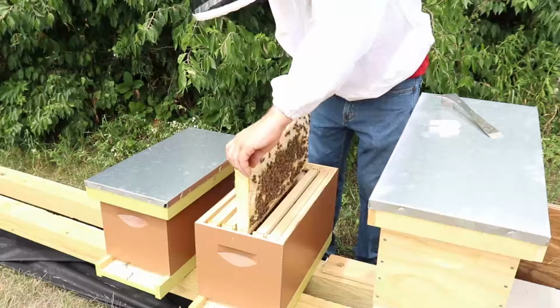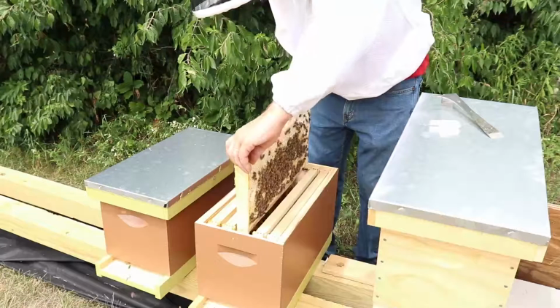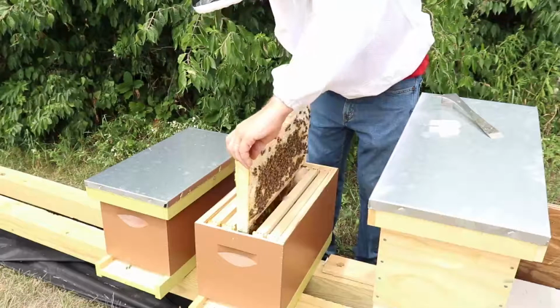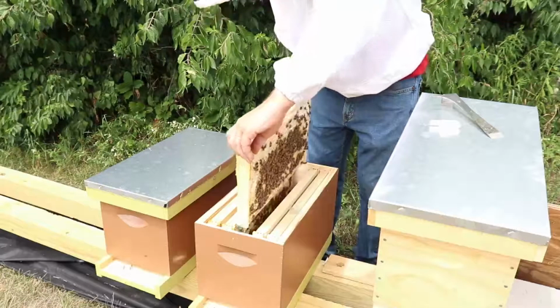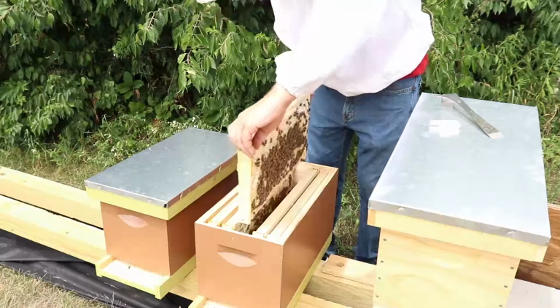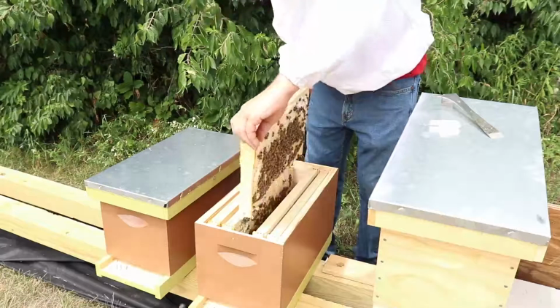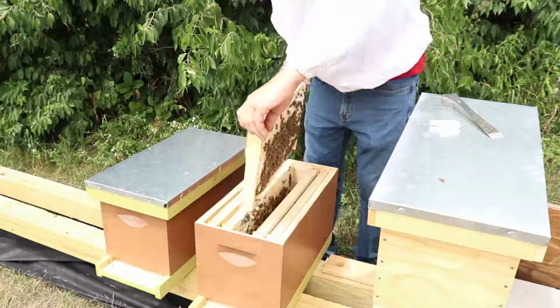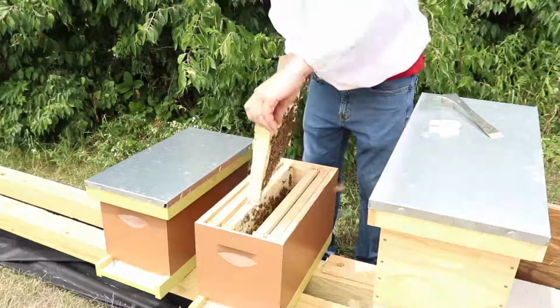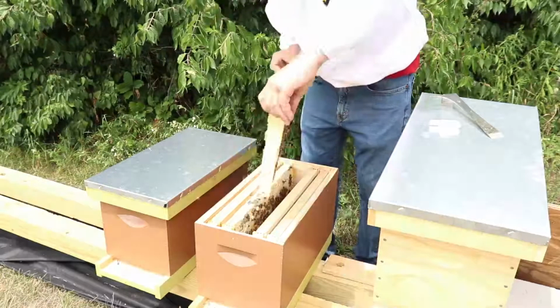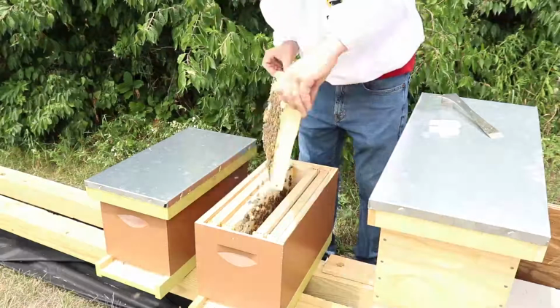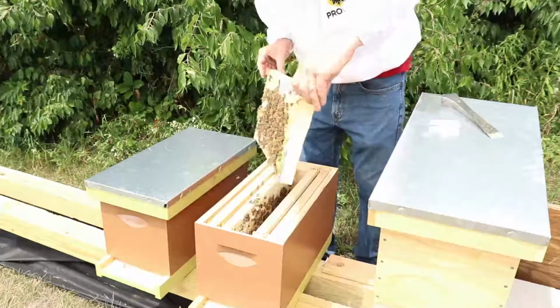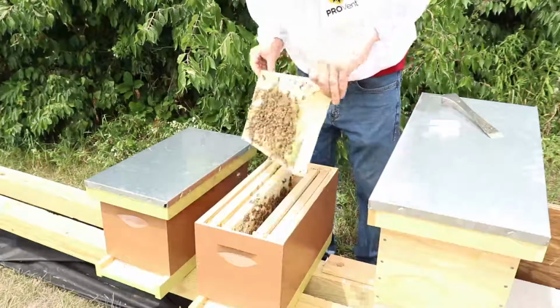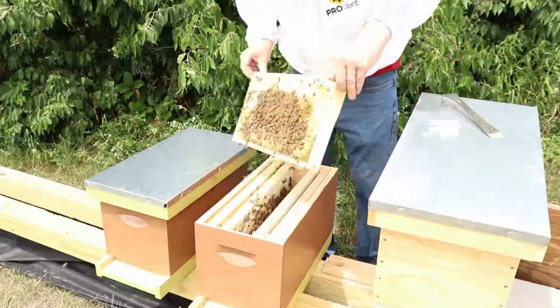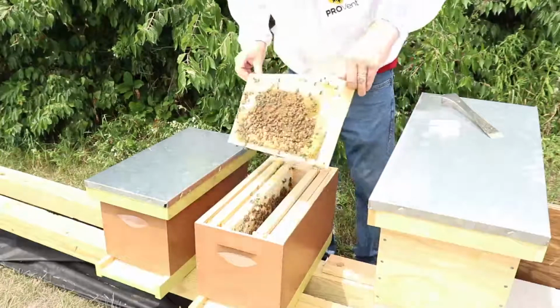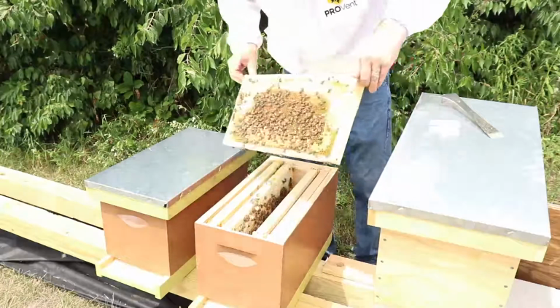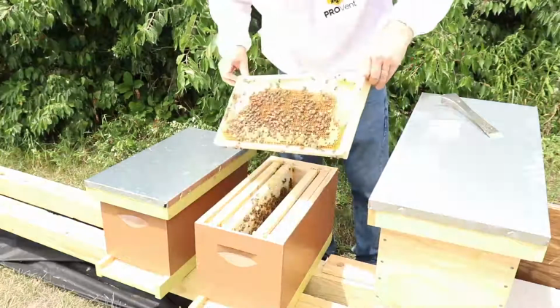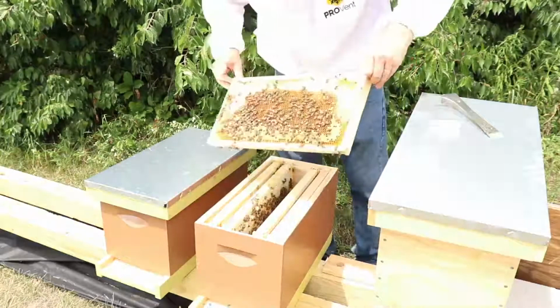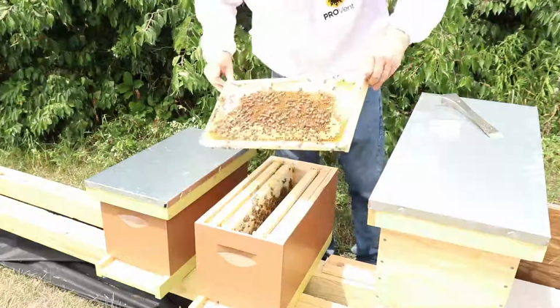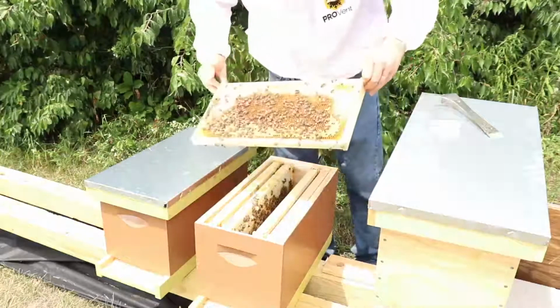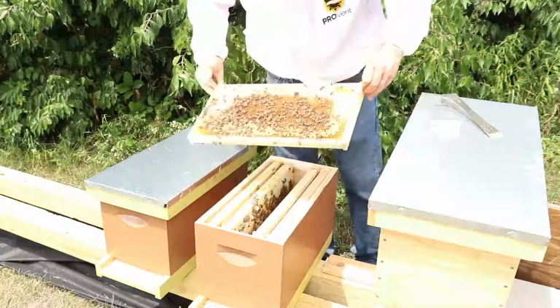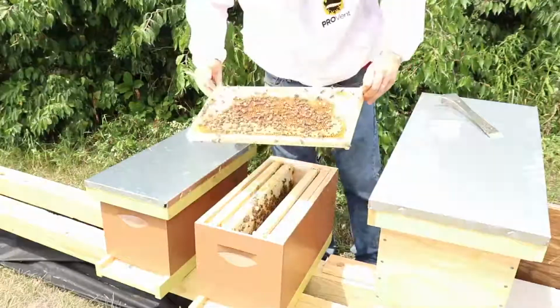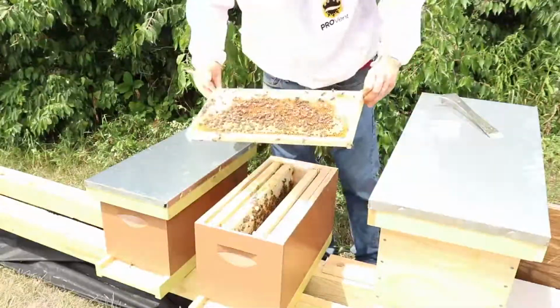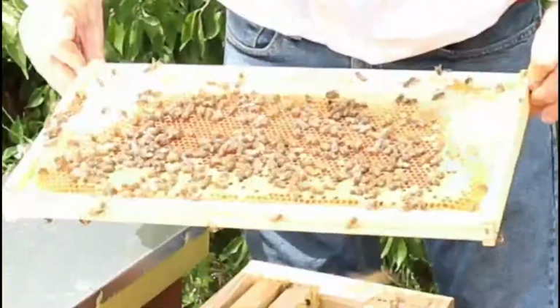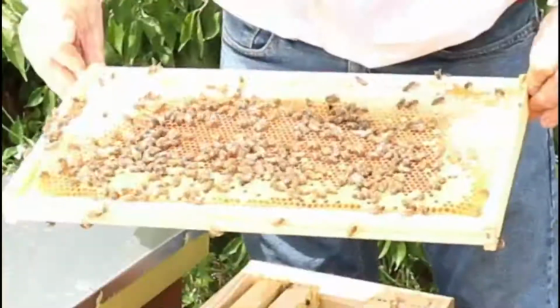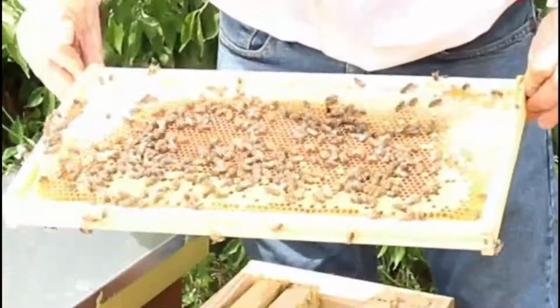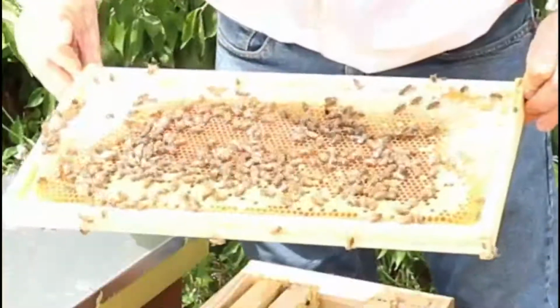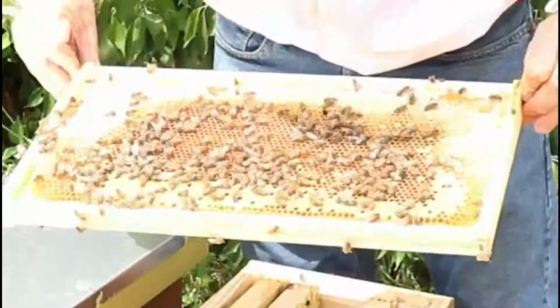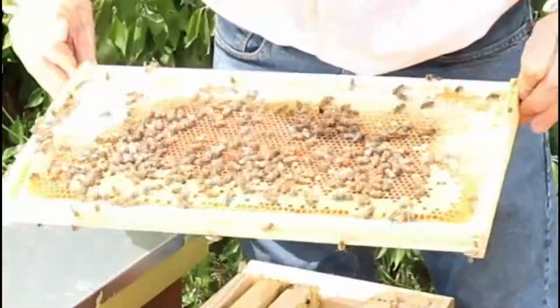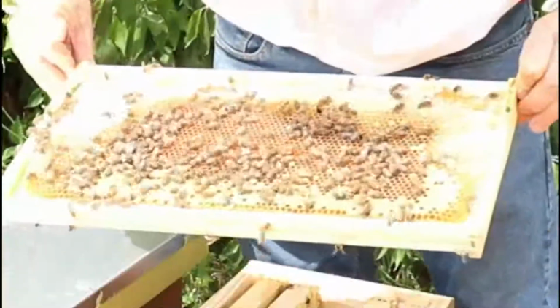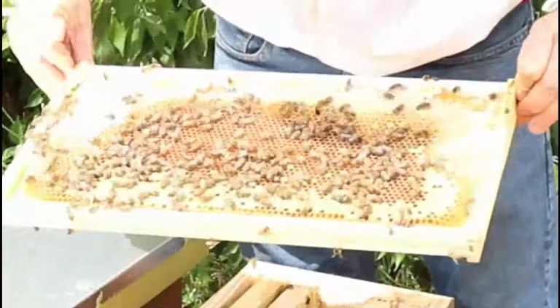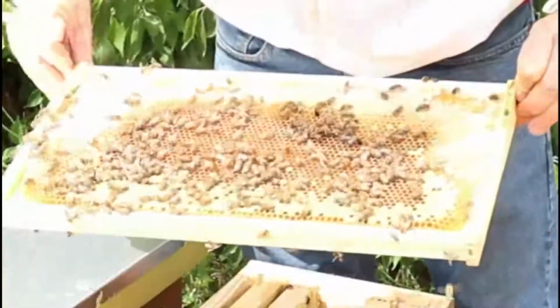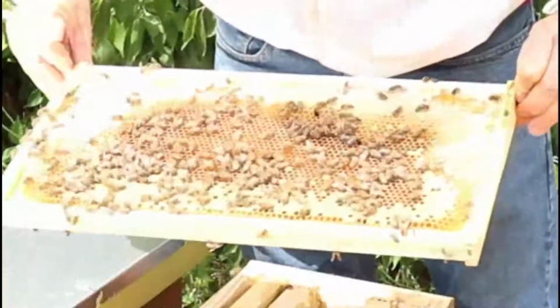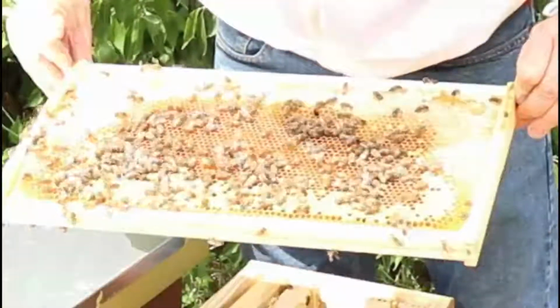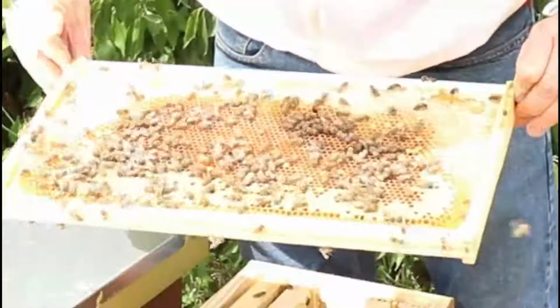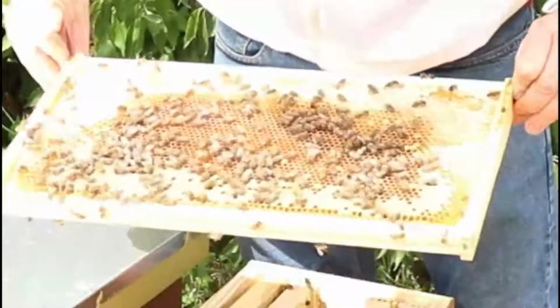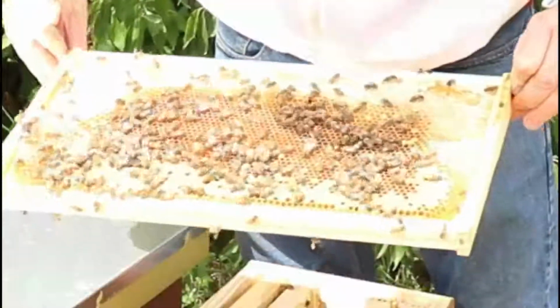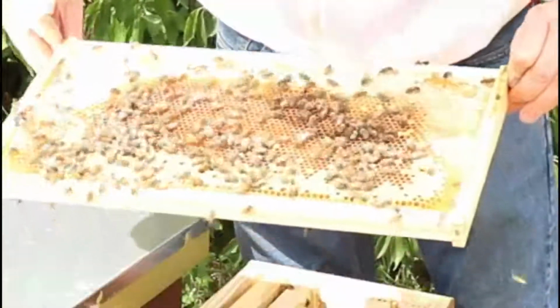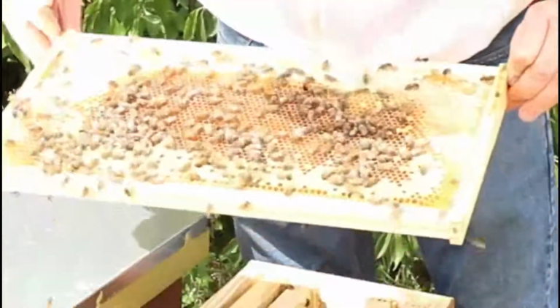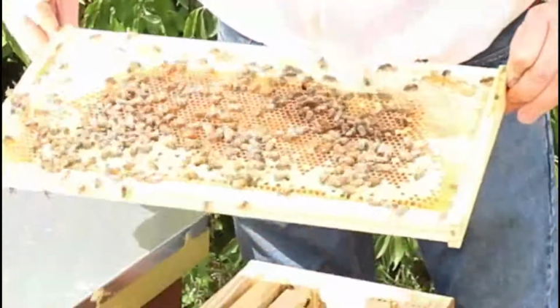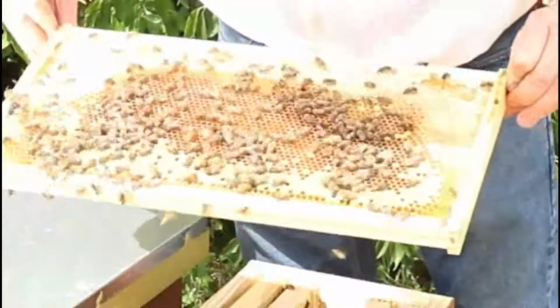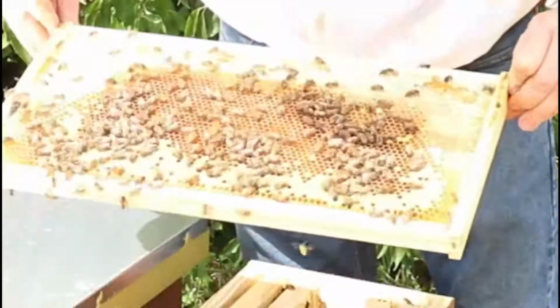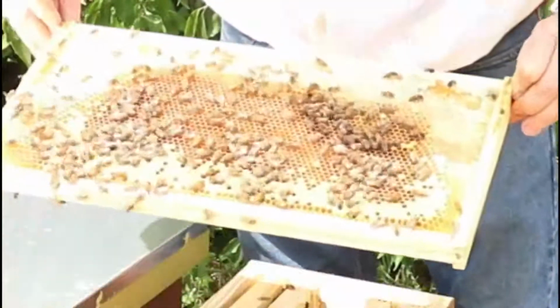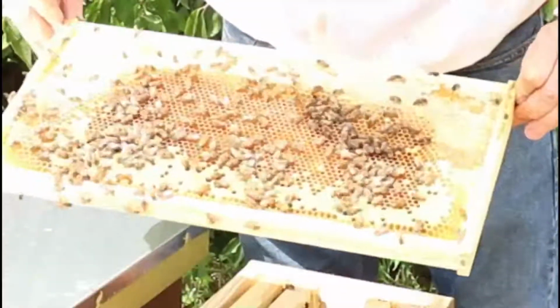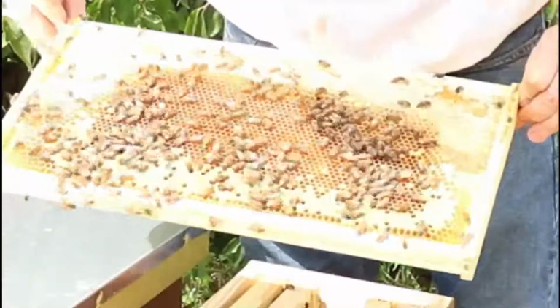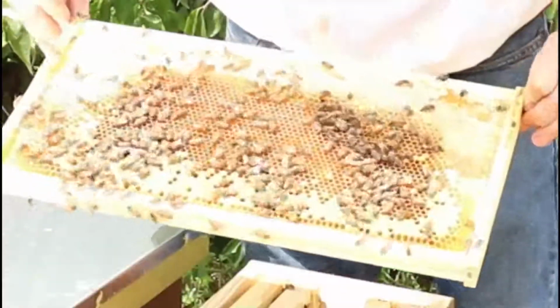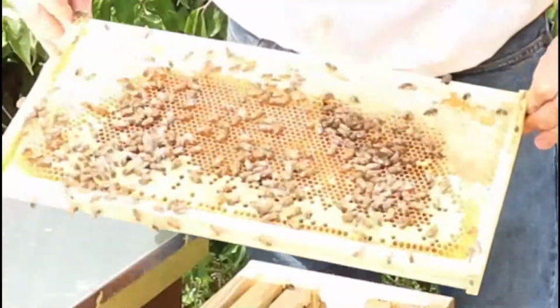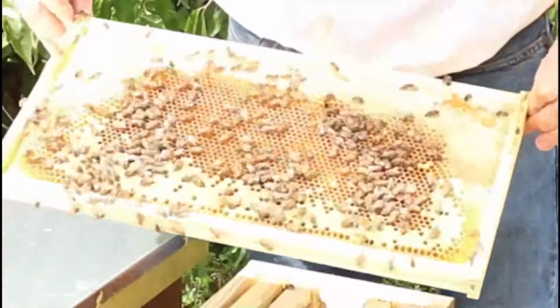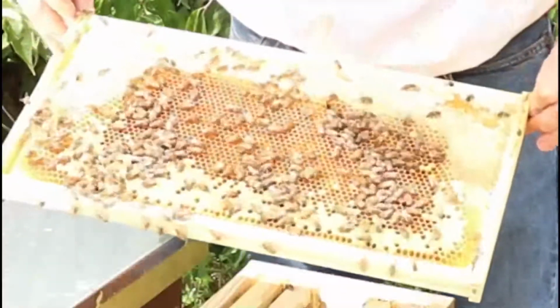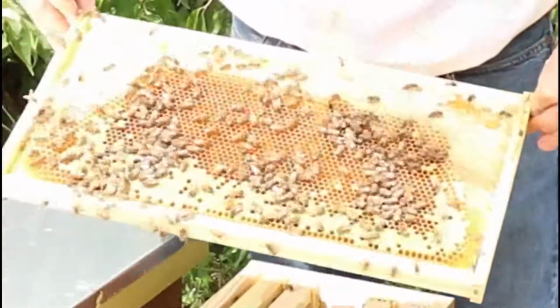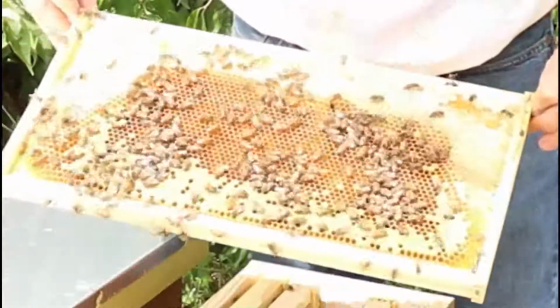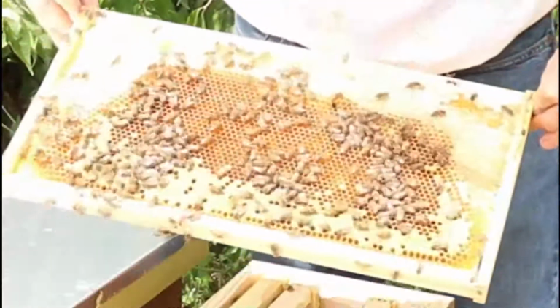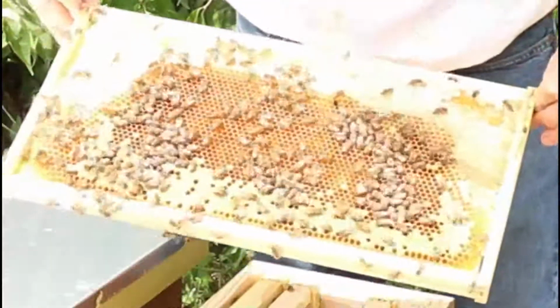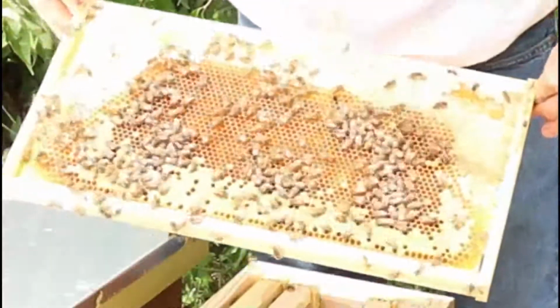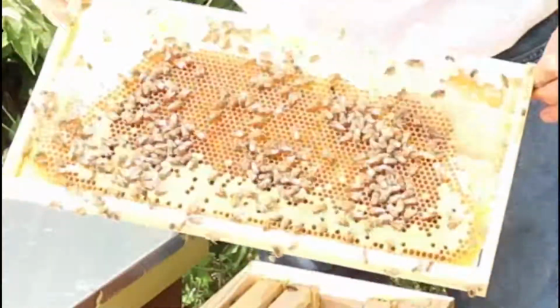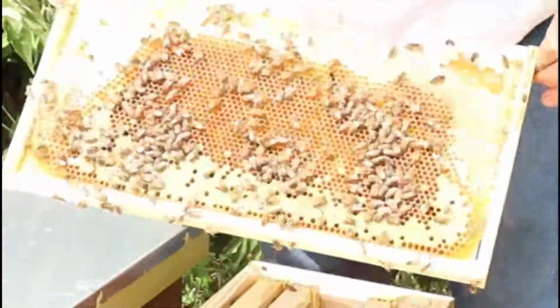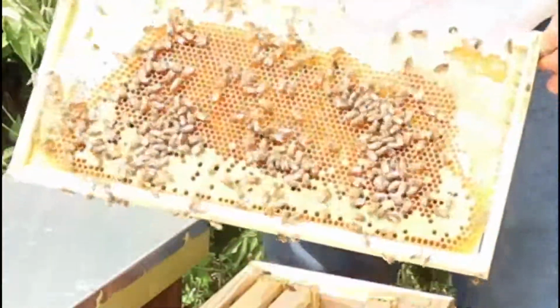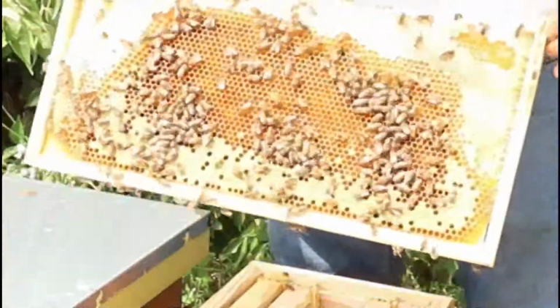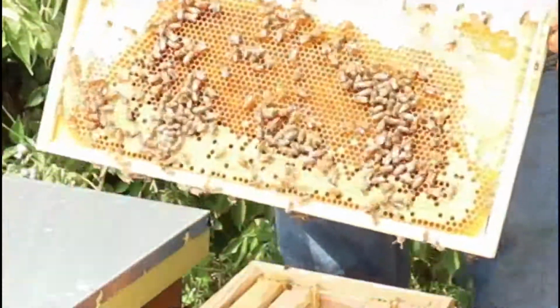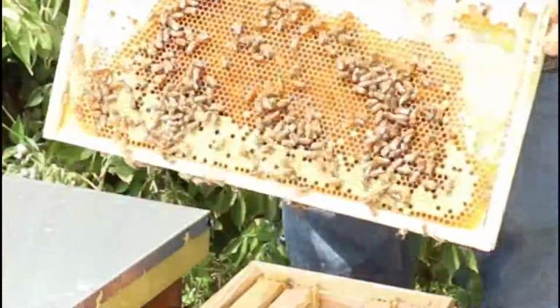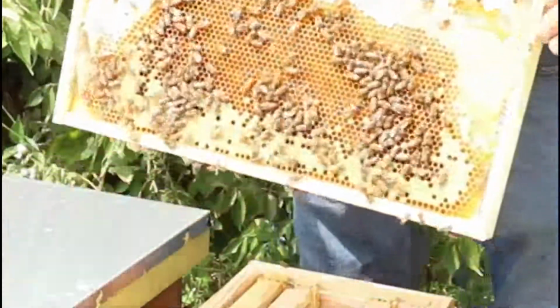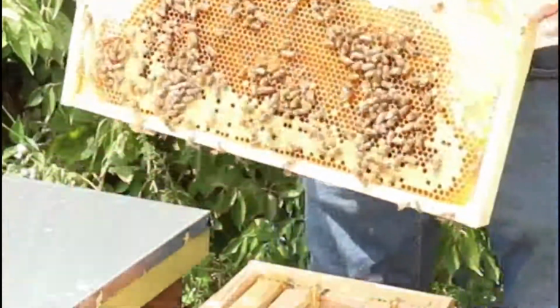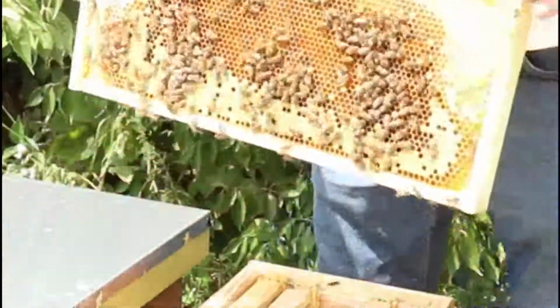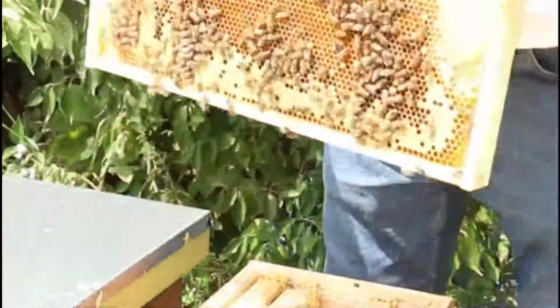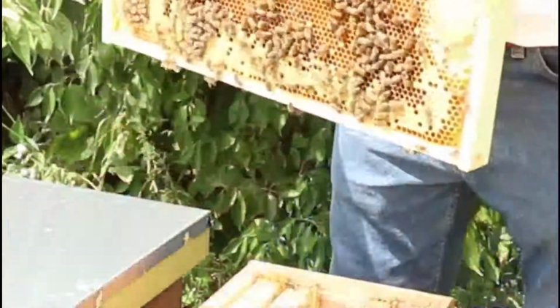There she is. So she is doing just fine. She is laying eggs in here.